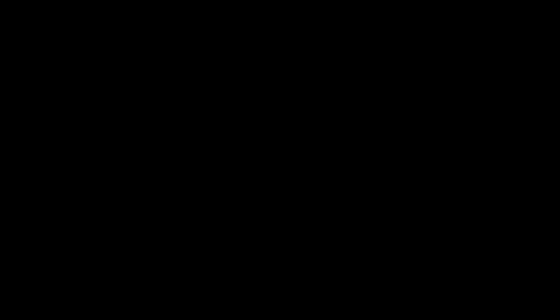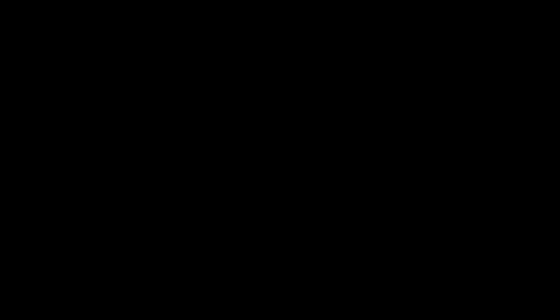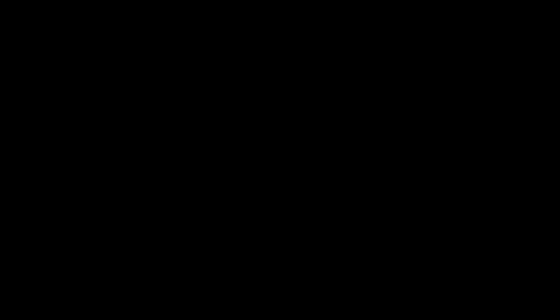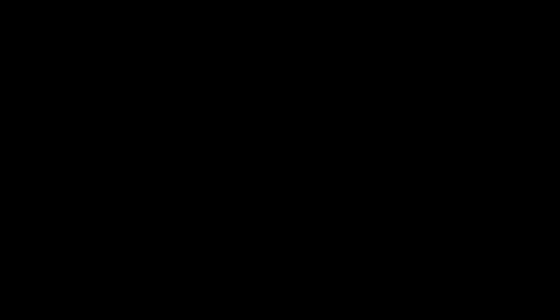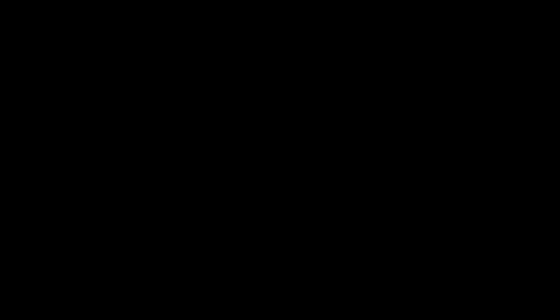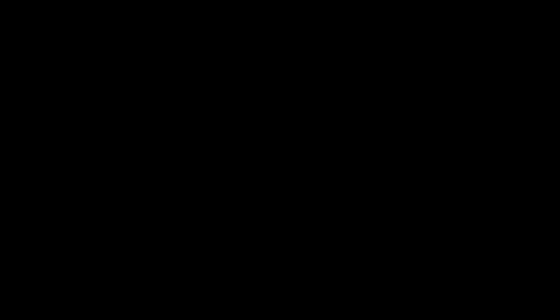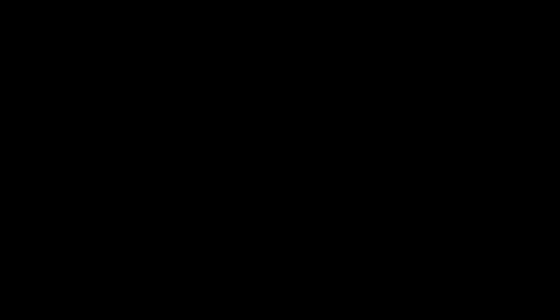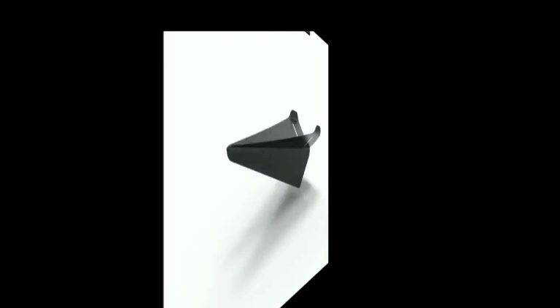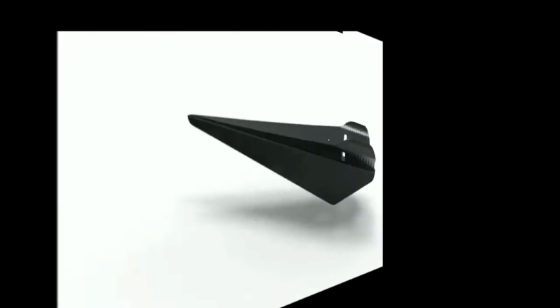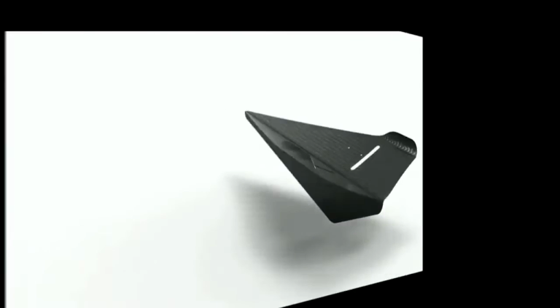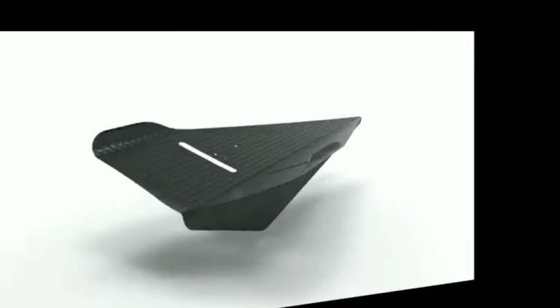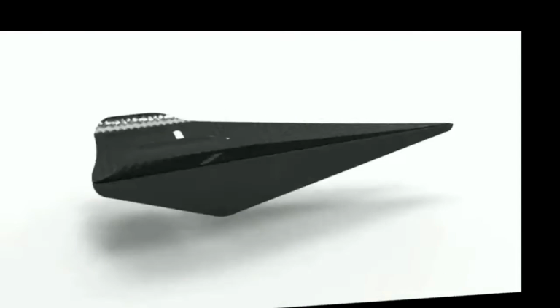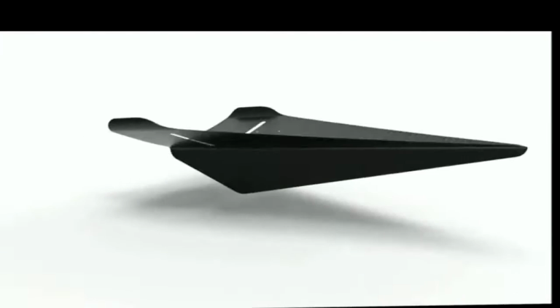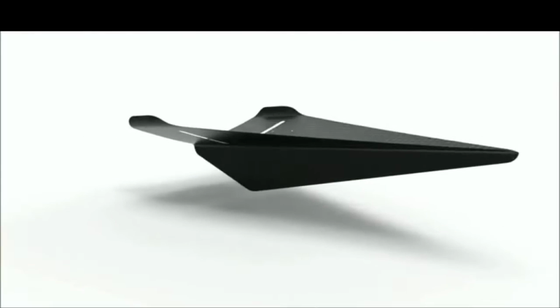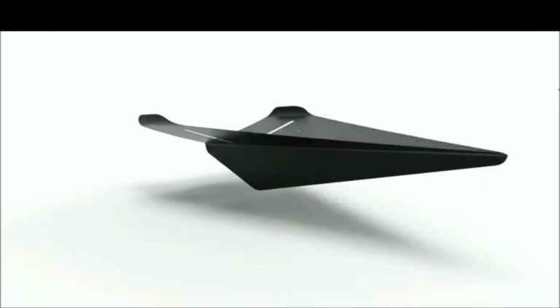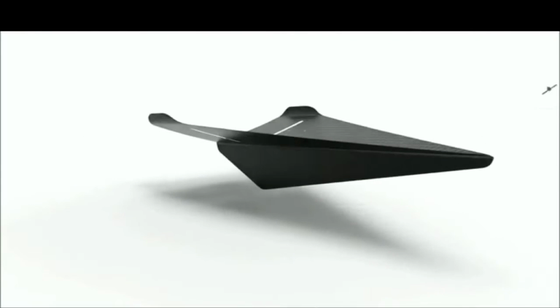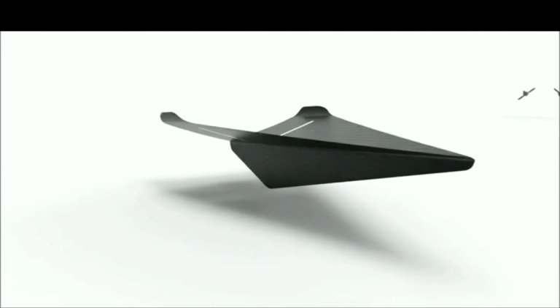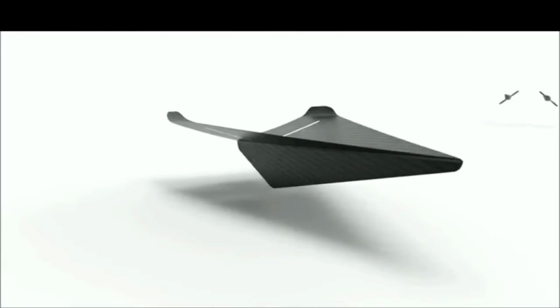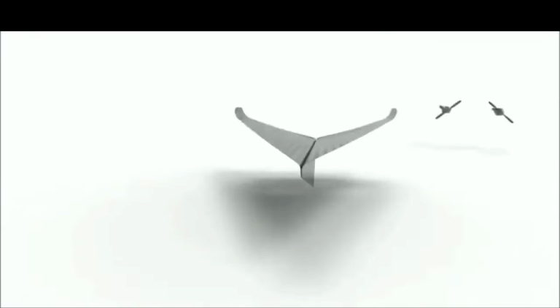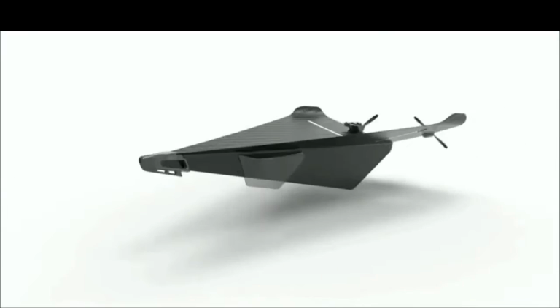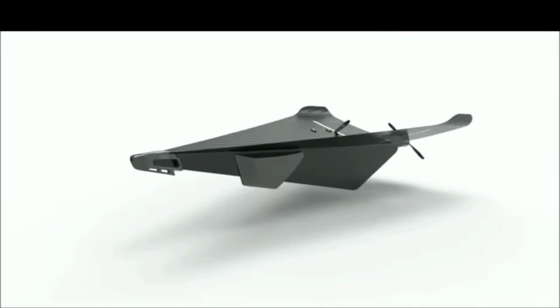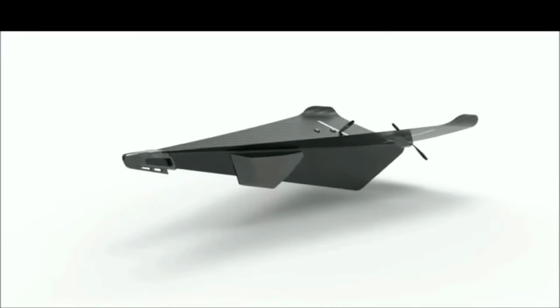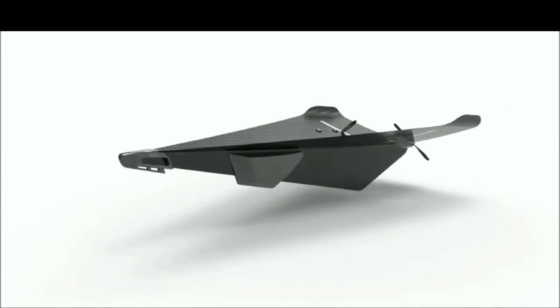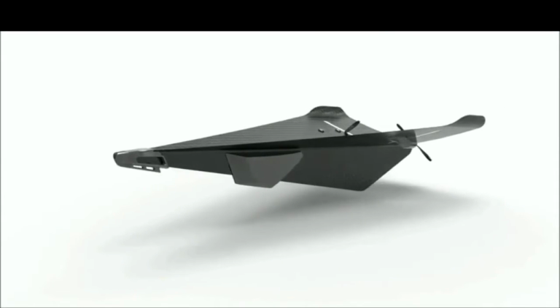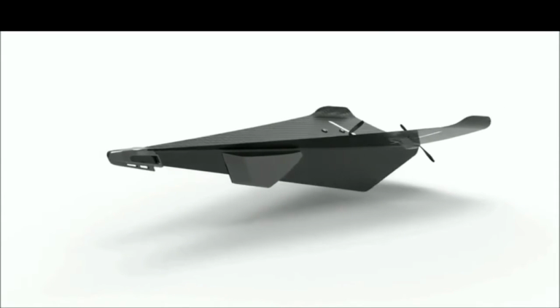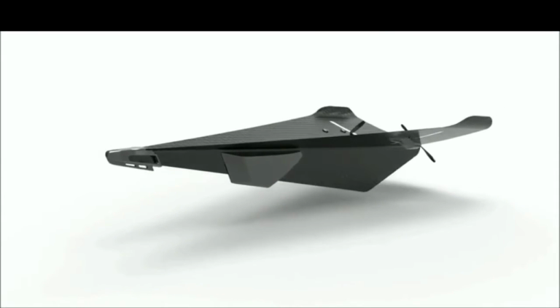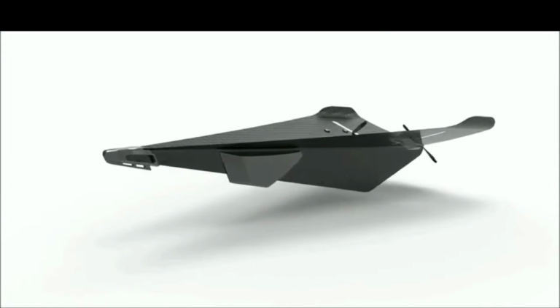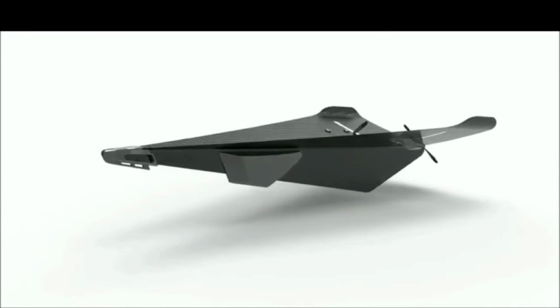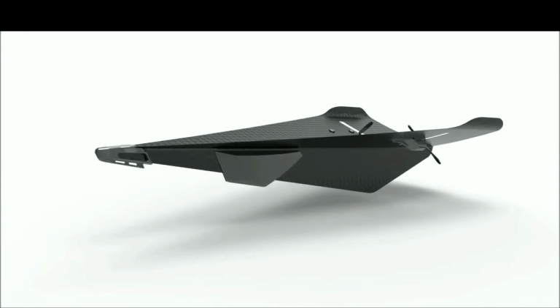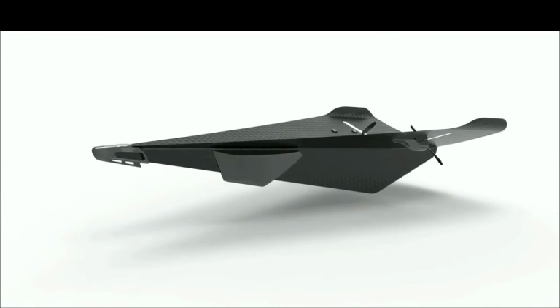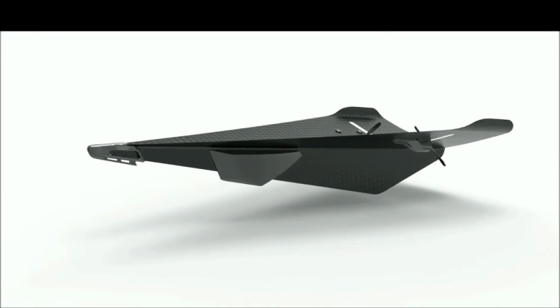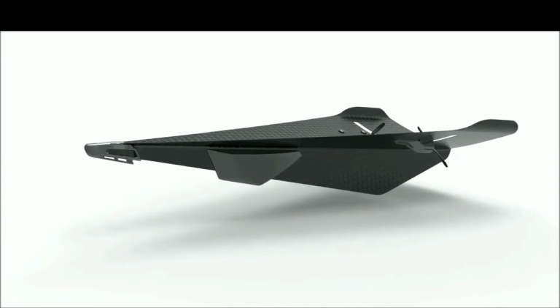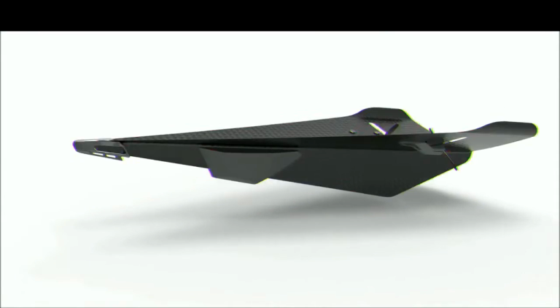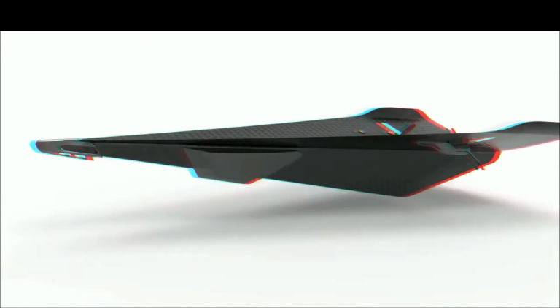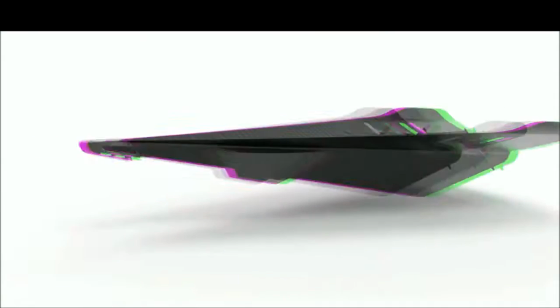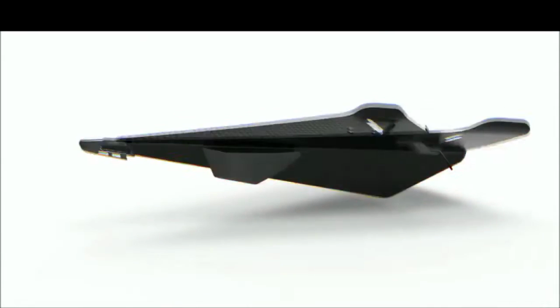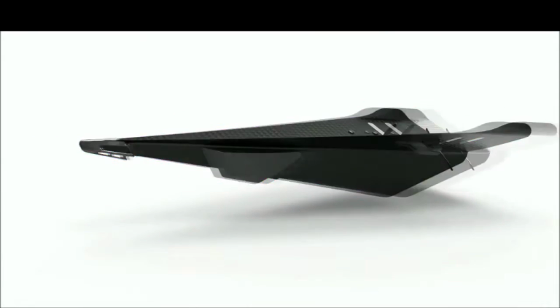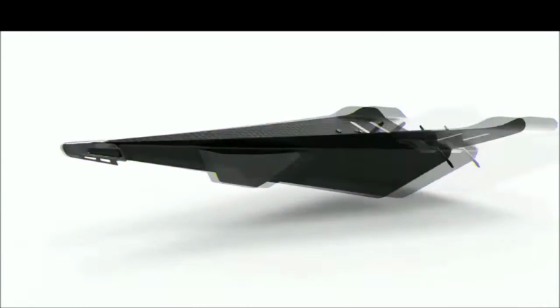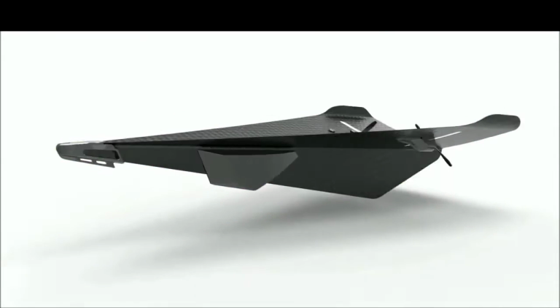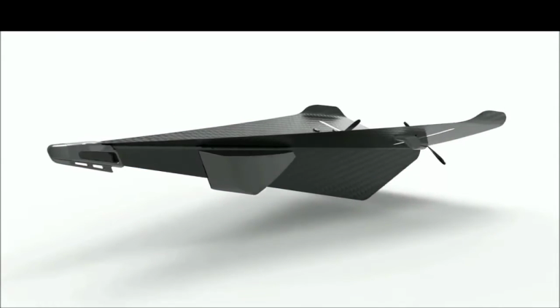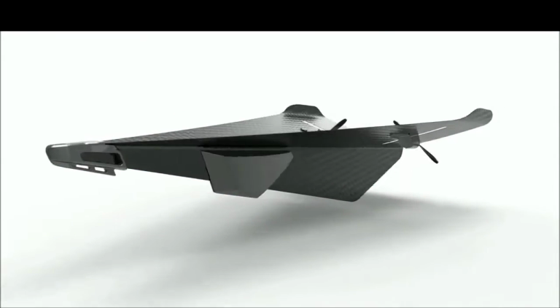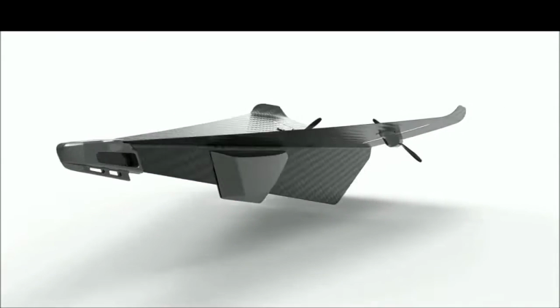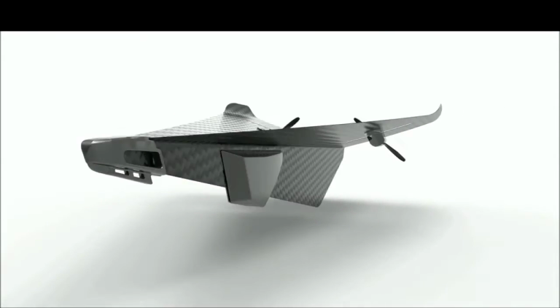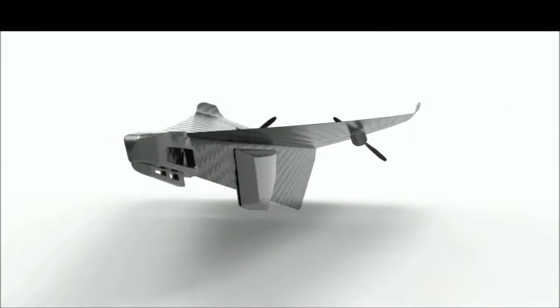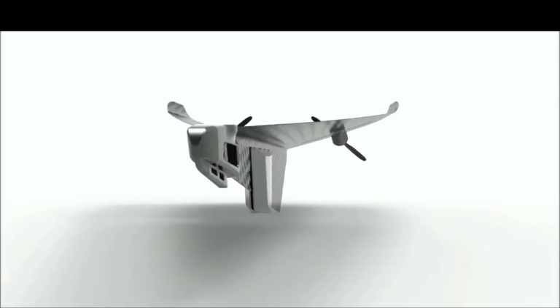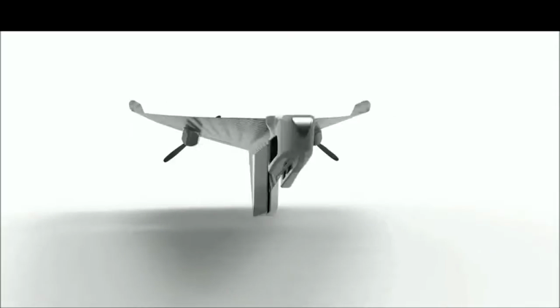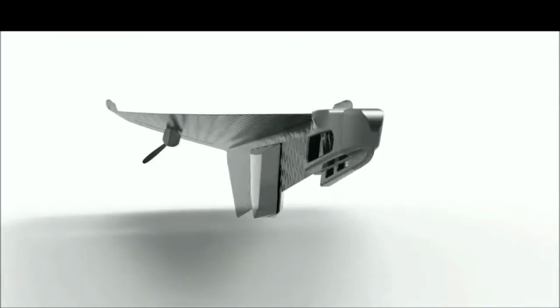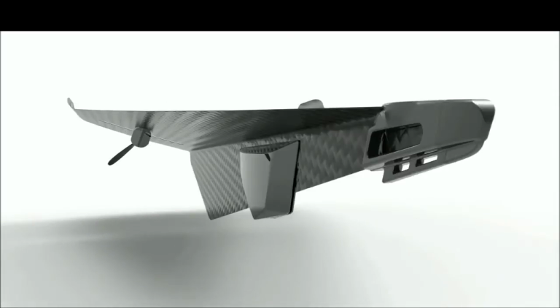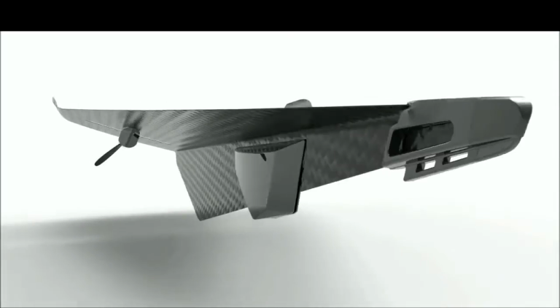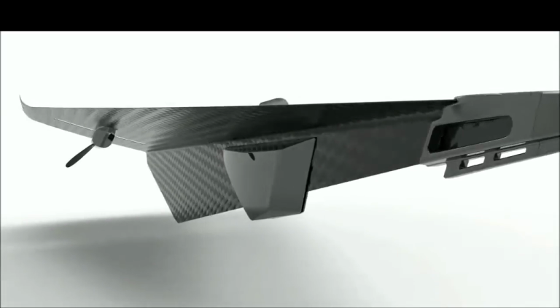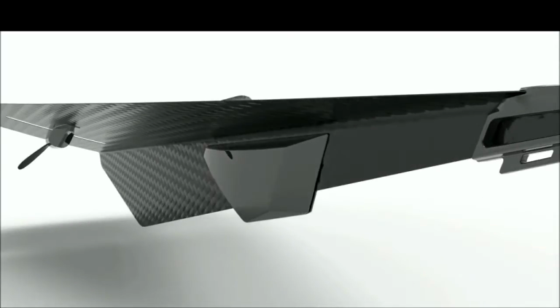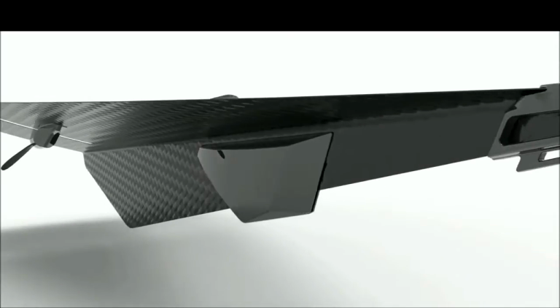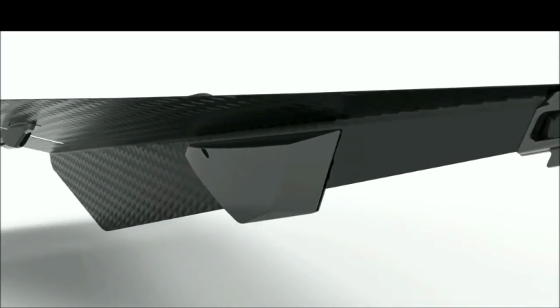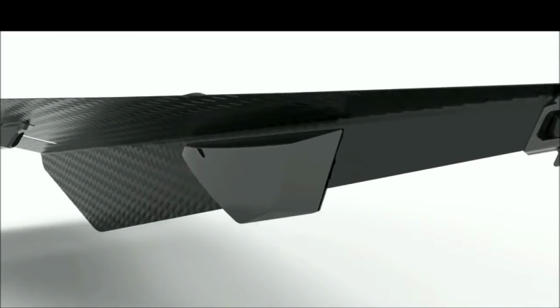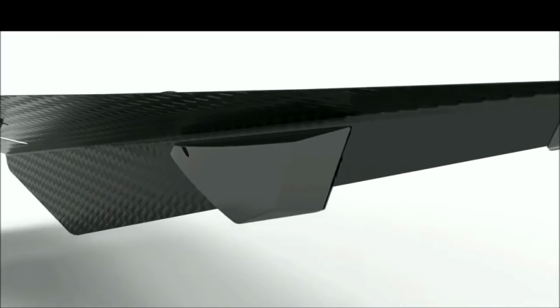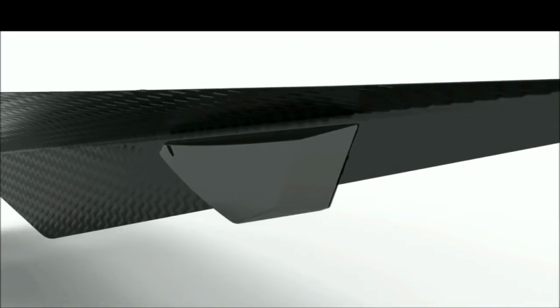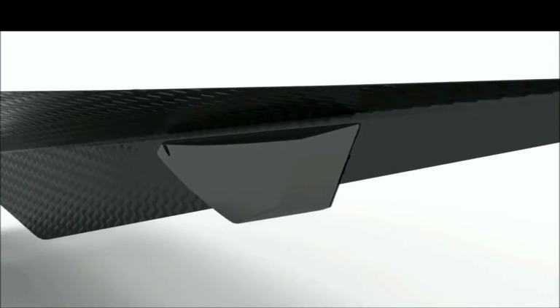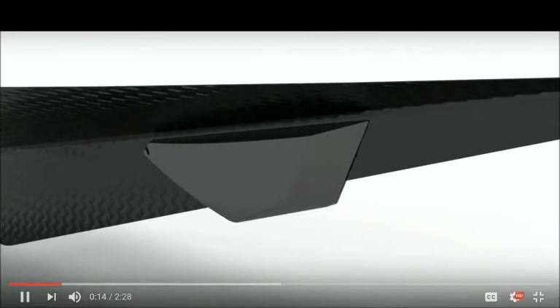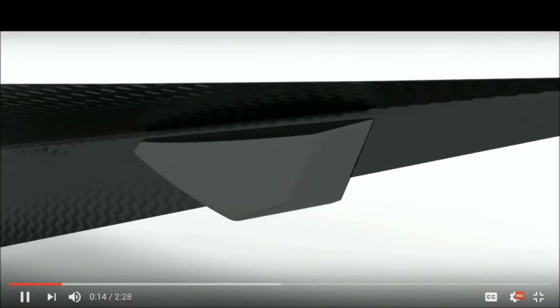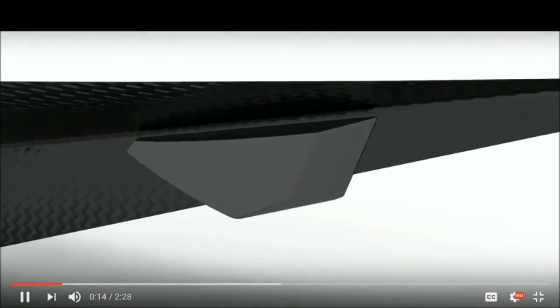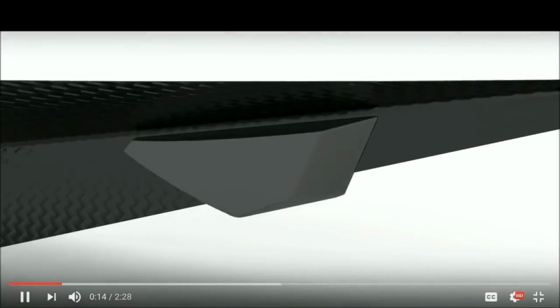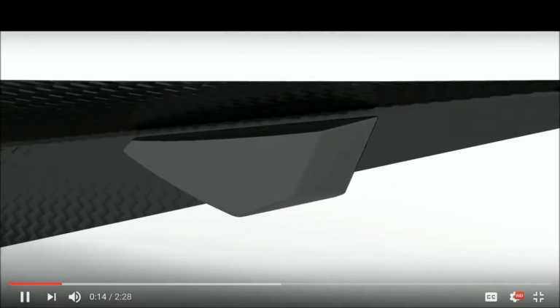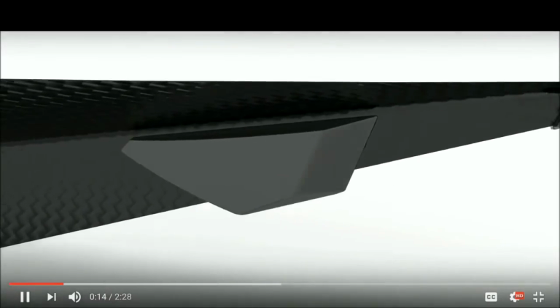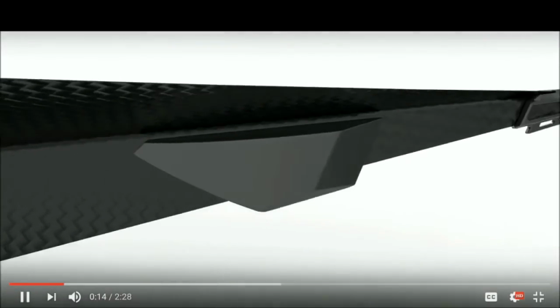This is the Carbon Flyer, the world's first super-tough, super-fast, Bluetooth-controlled, carbon-fibre drone.